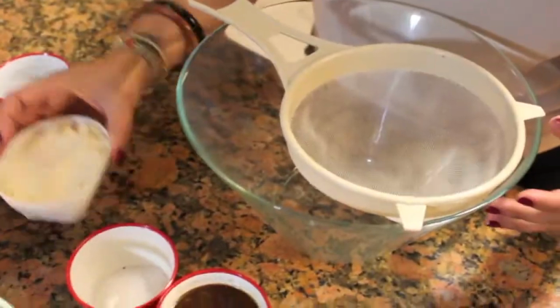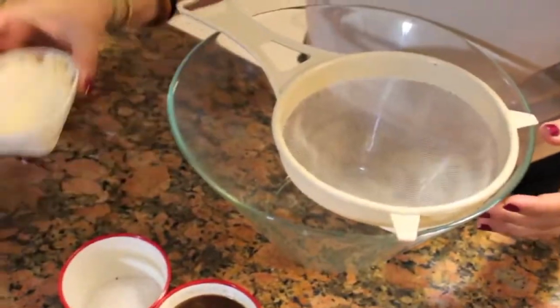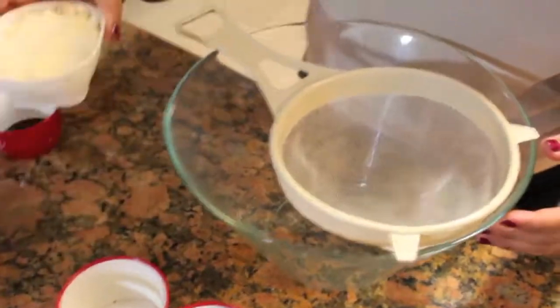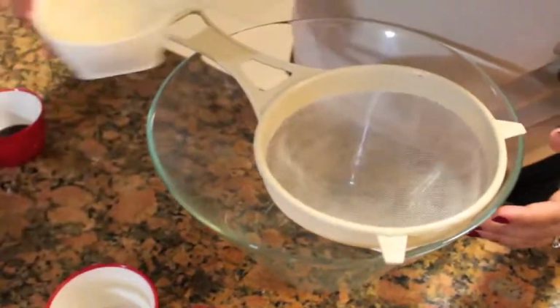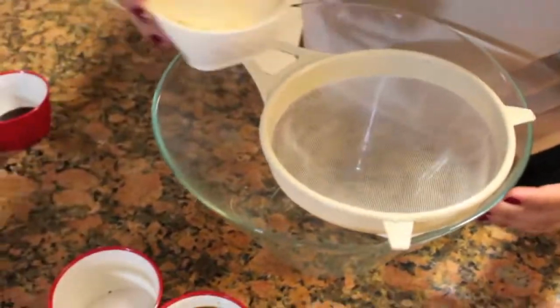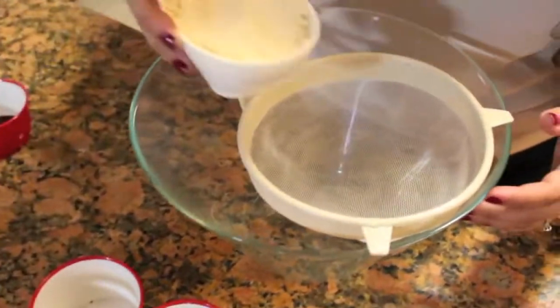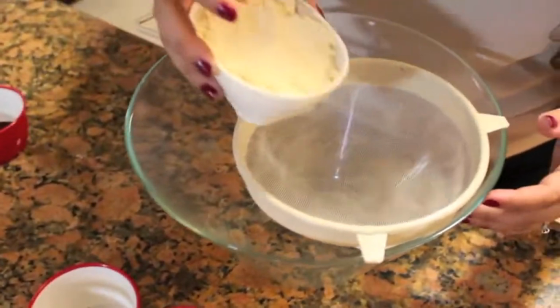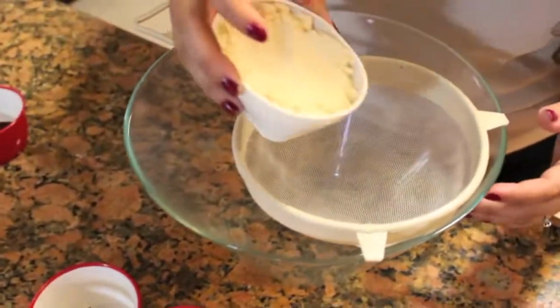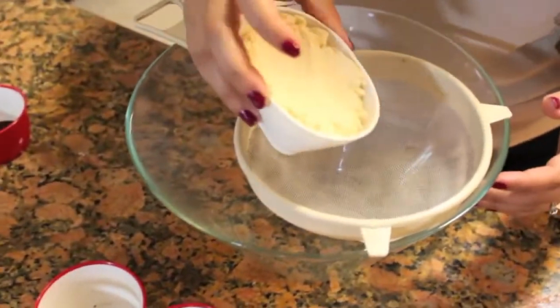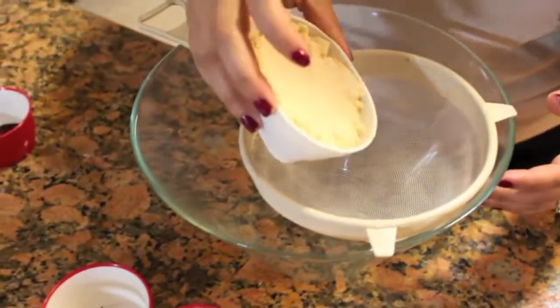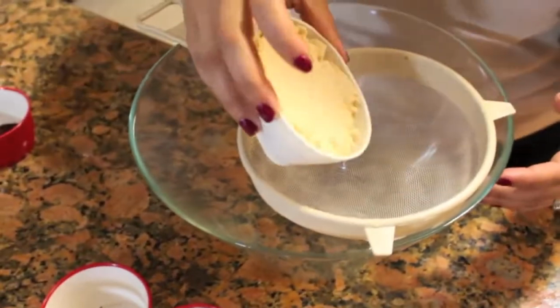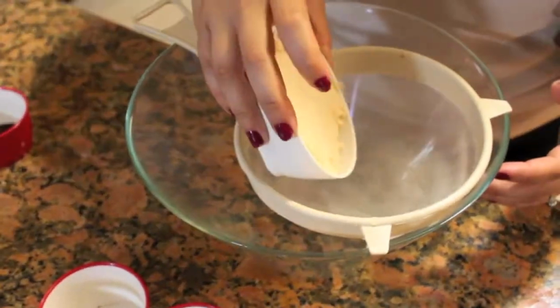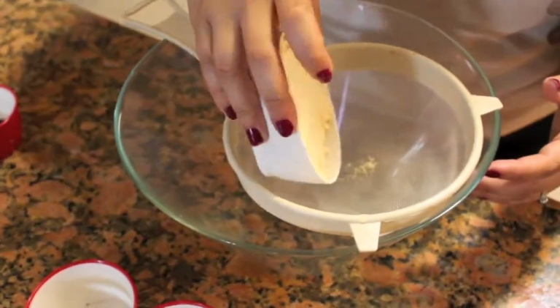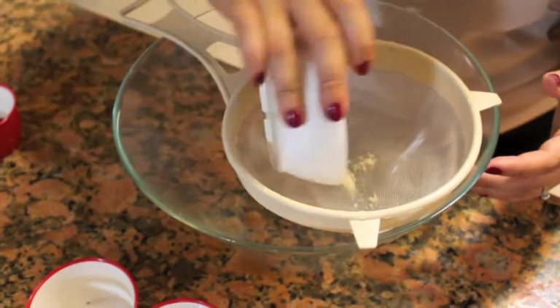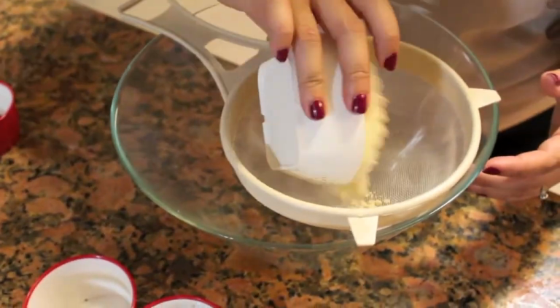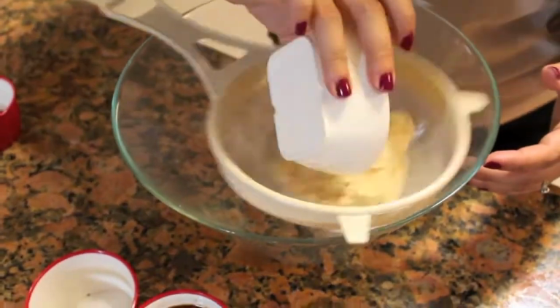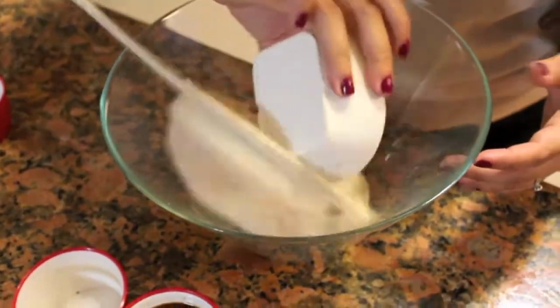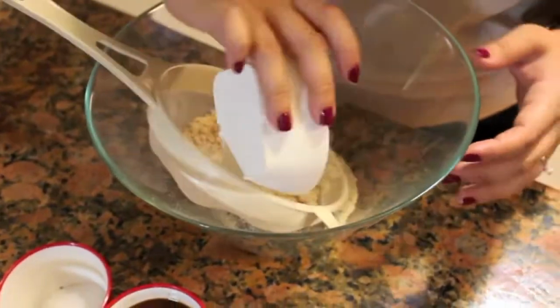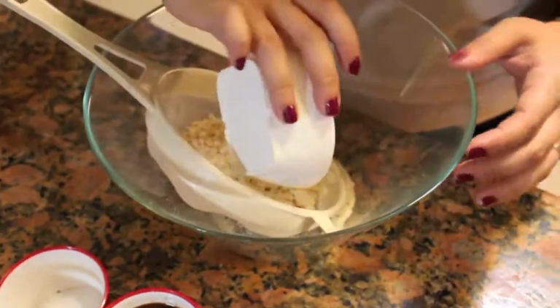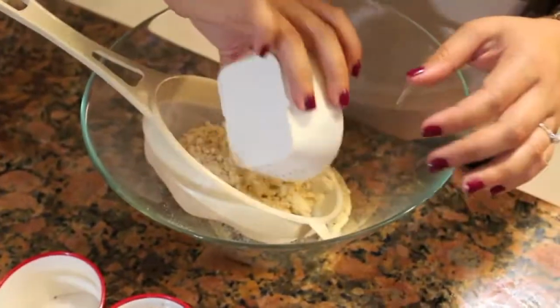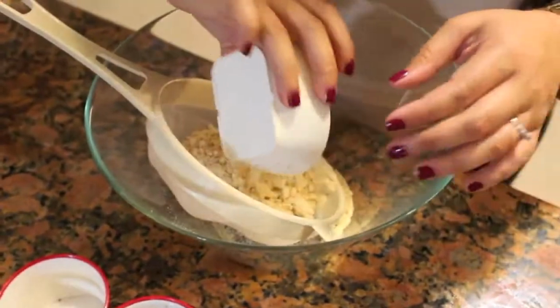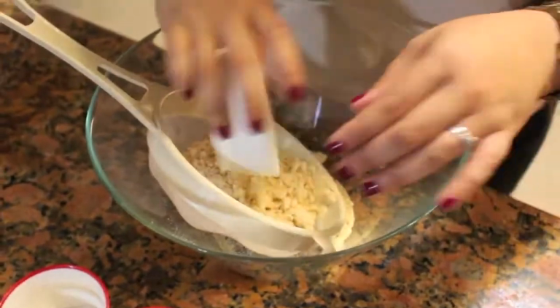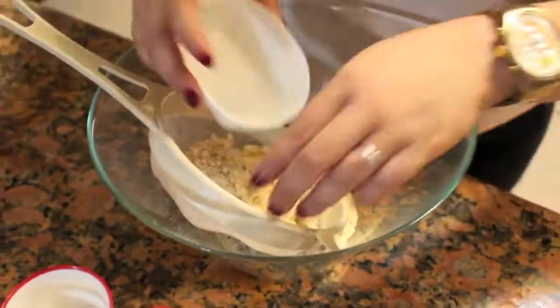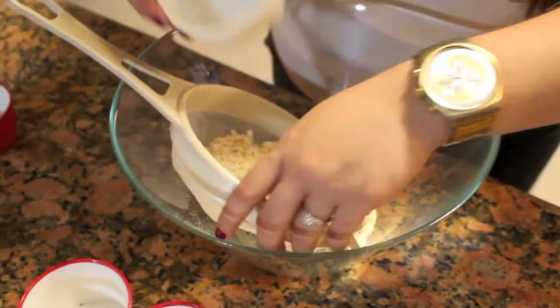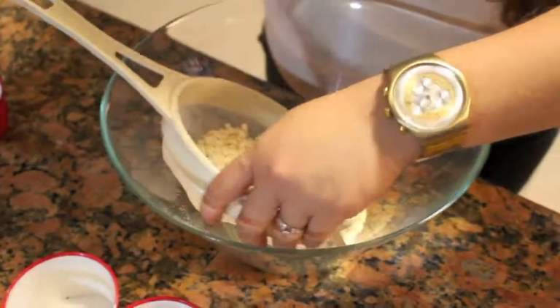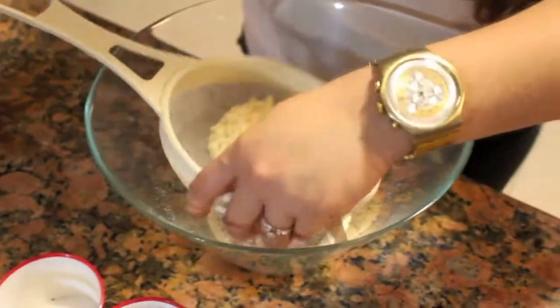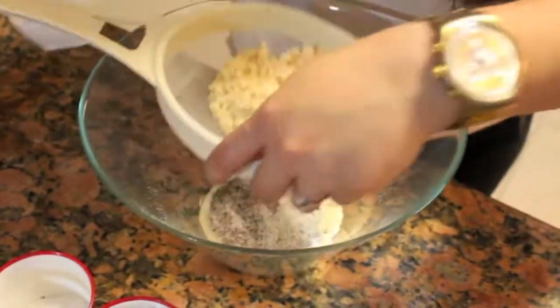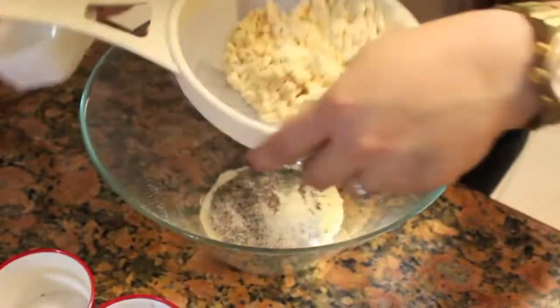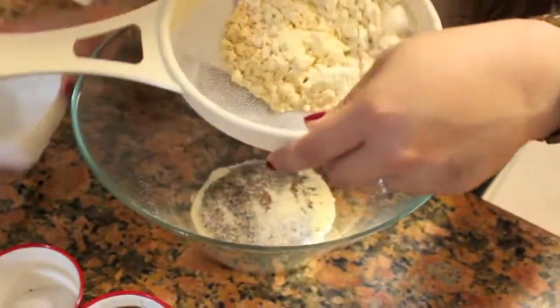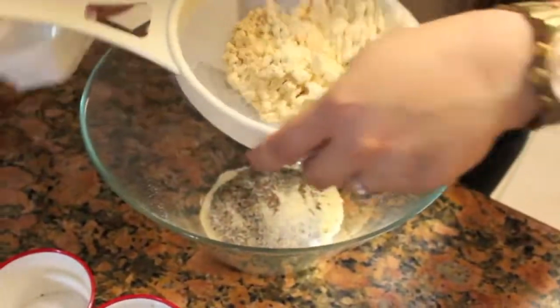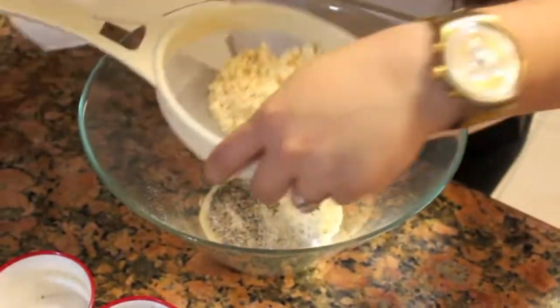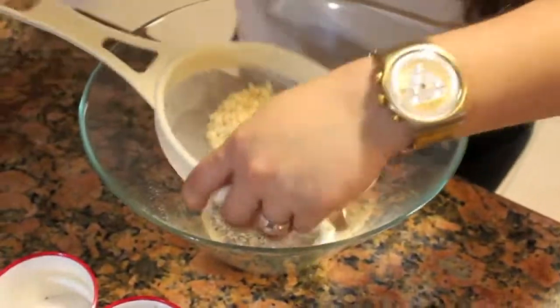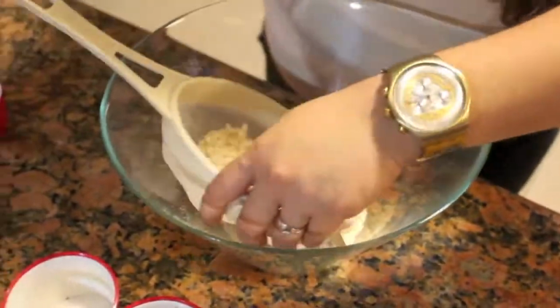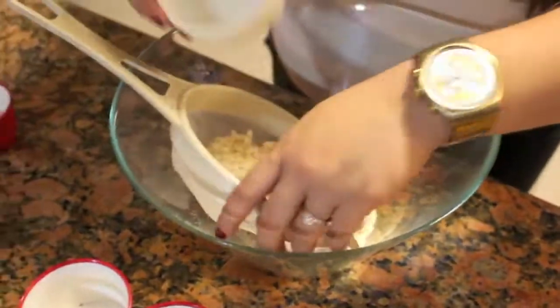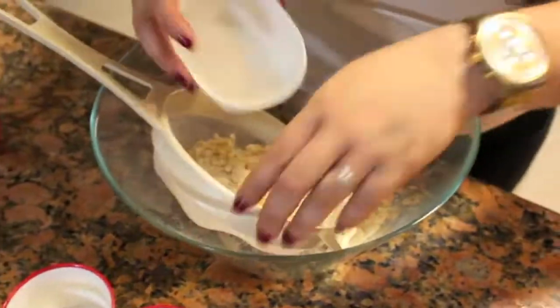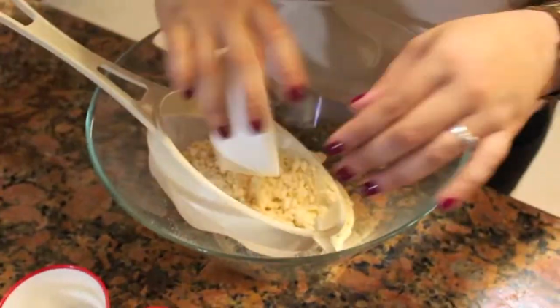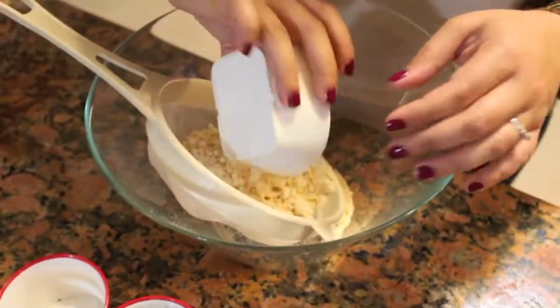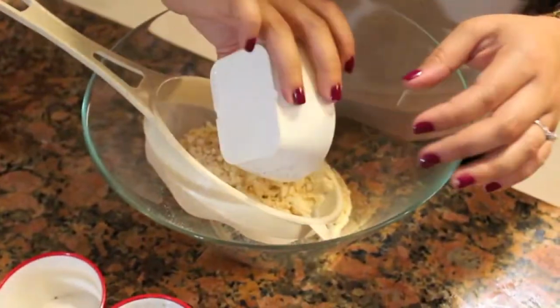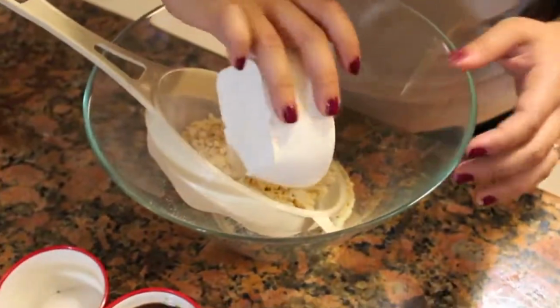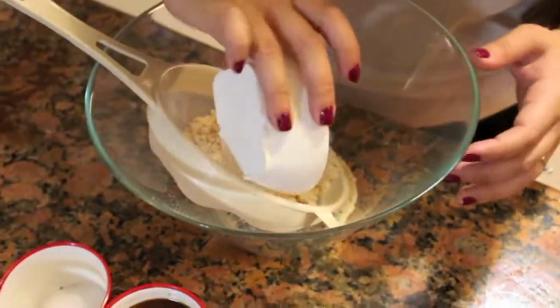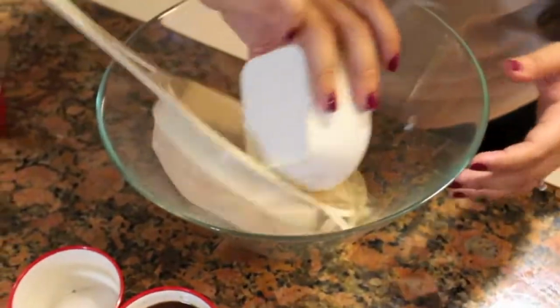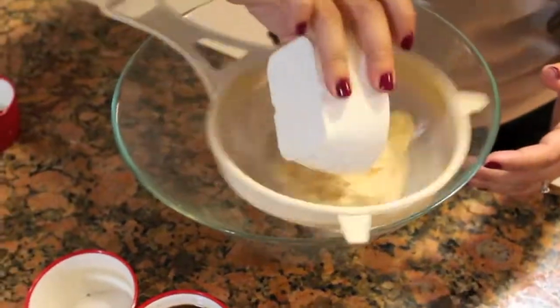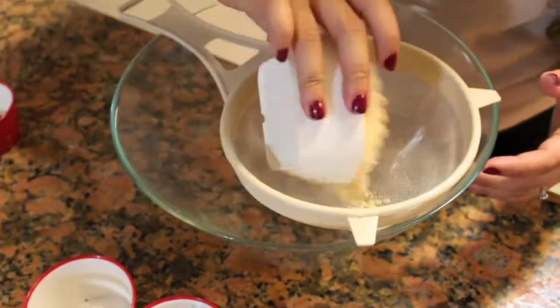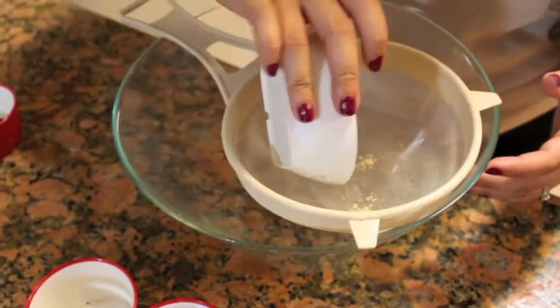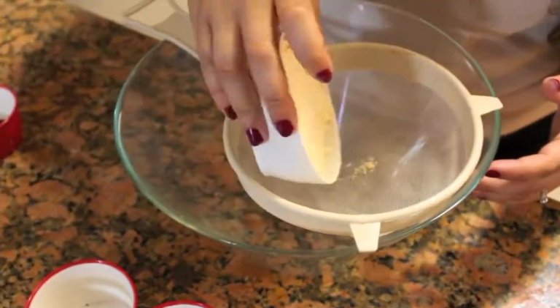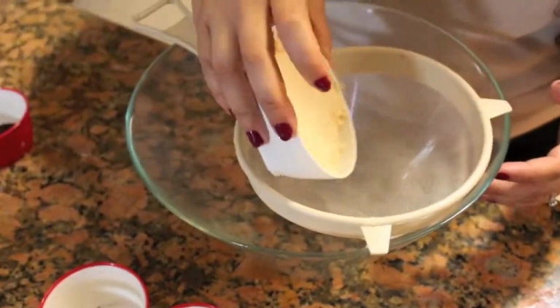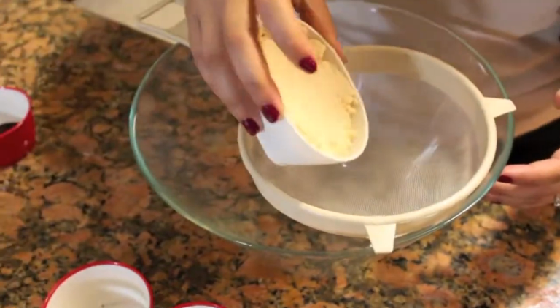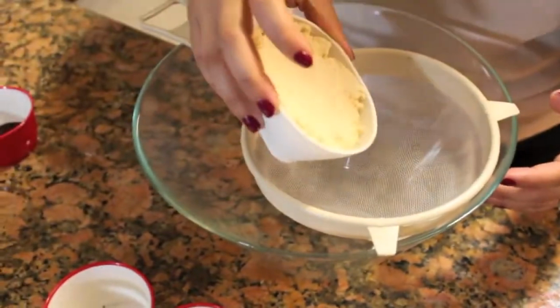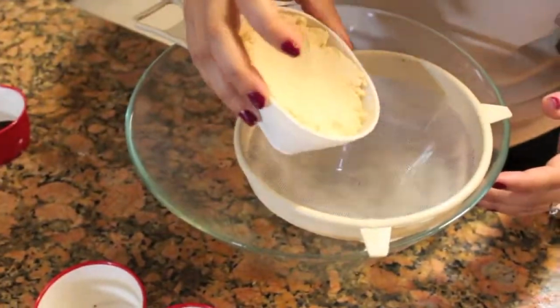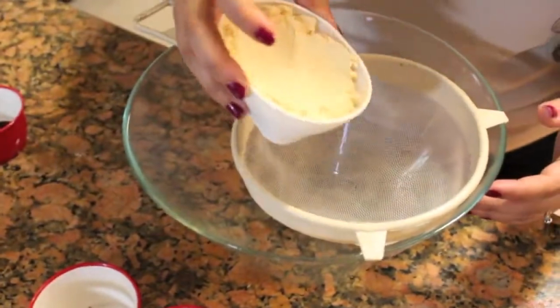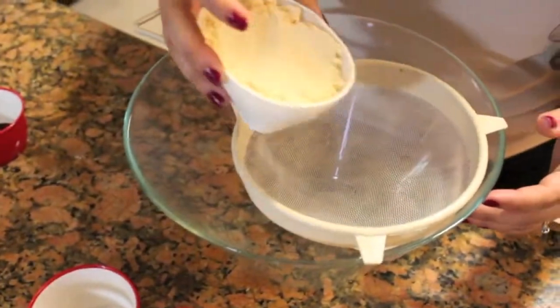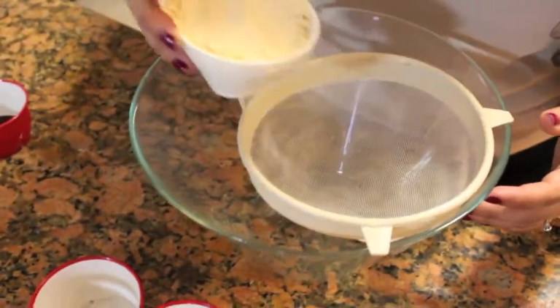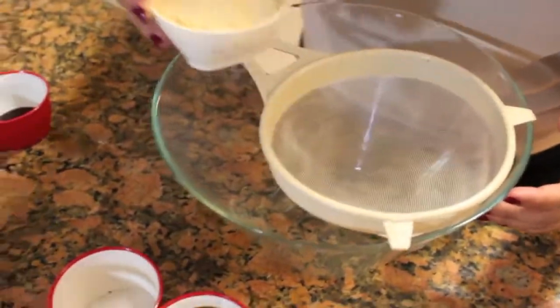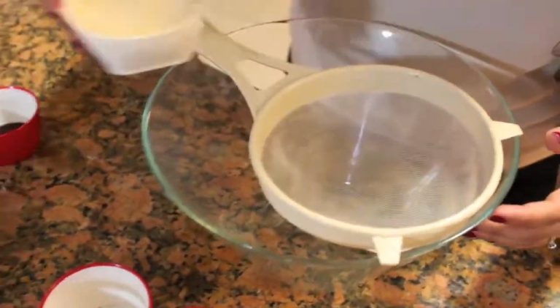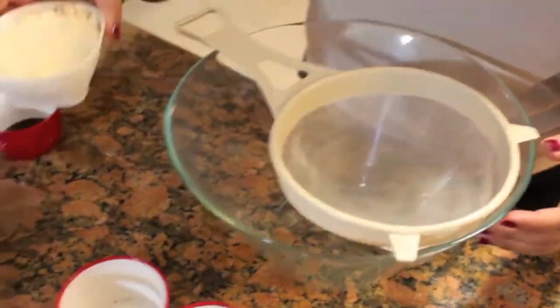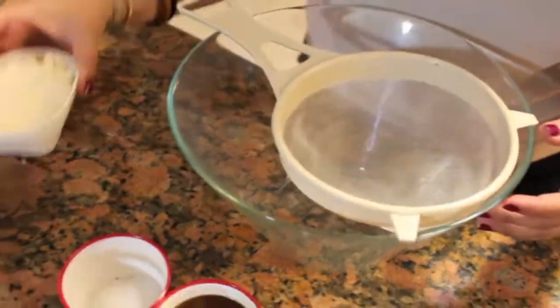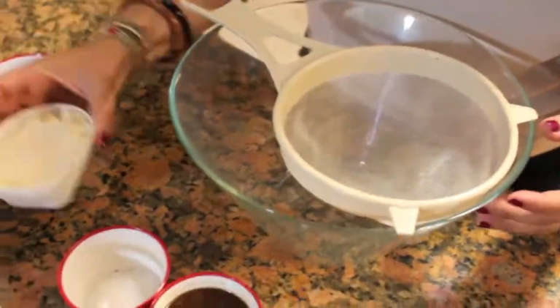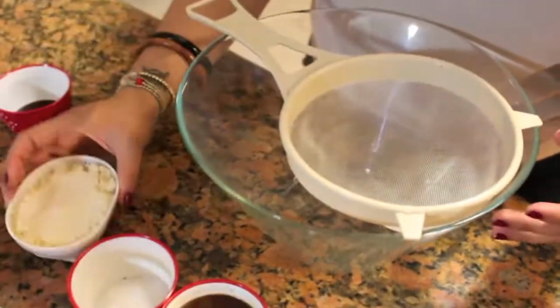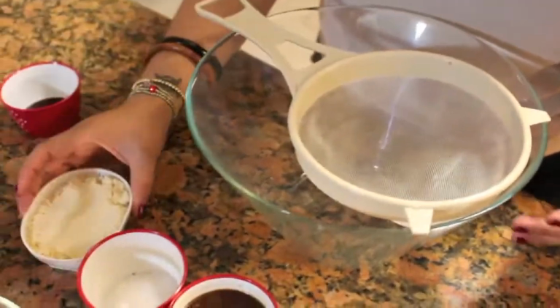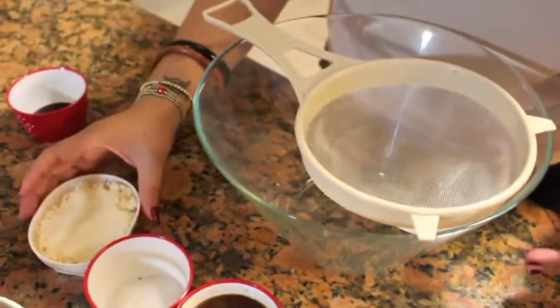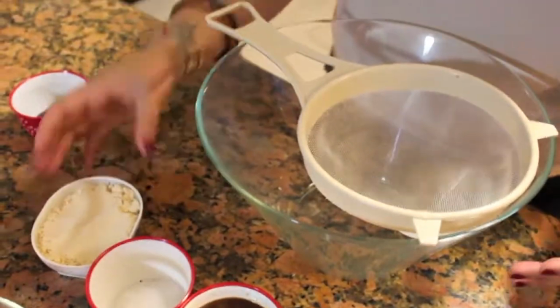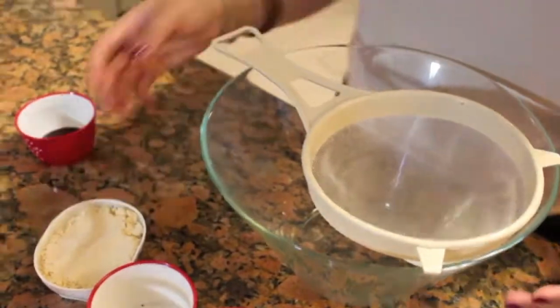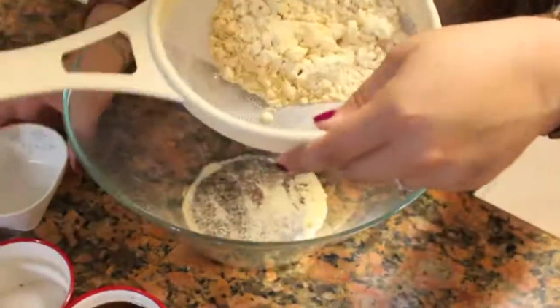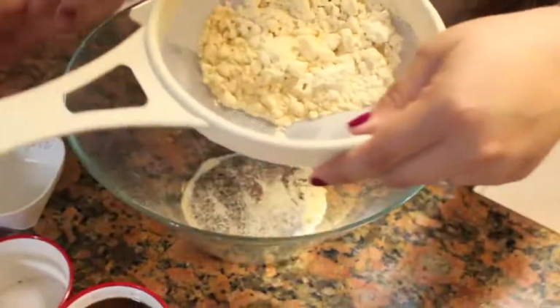To start the batter, we're going to sift all of the dry ingredients first — that's the first step.